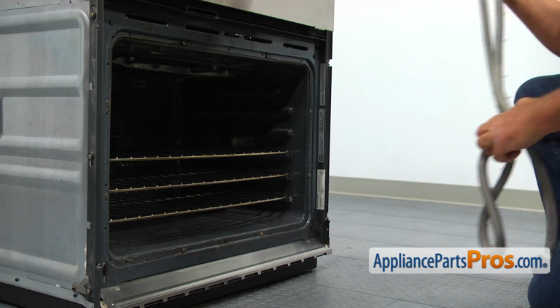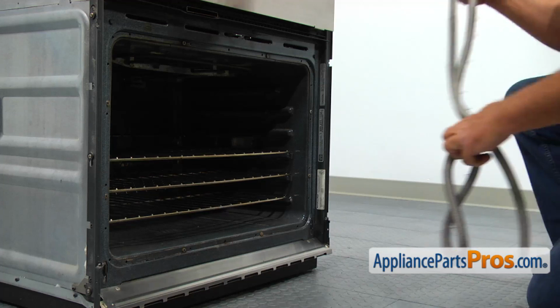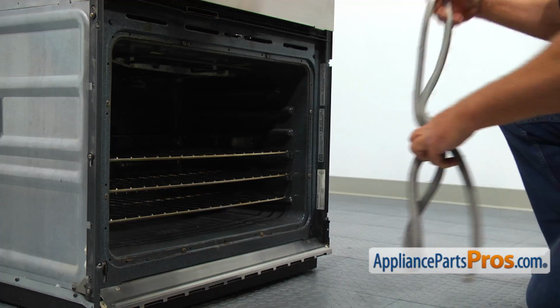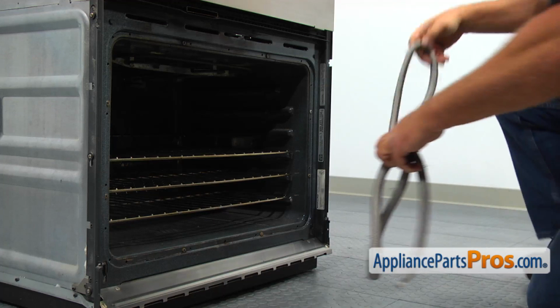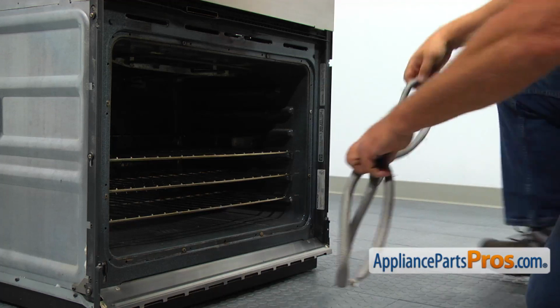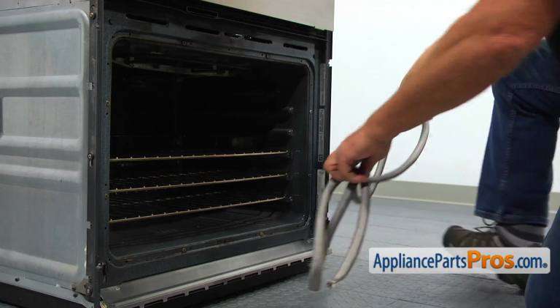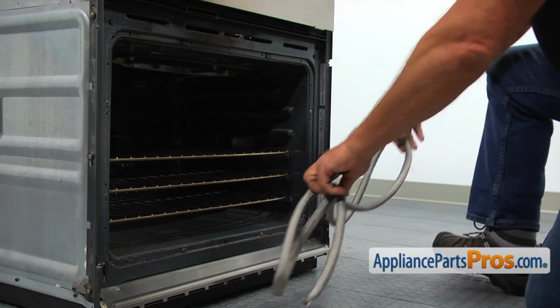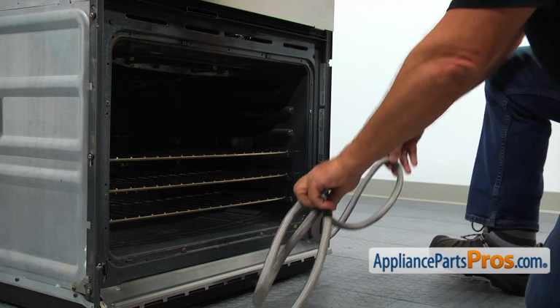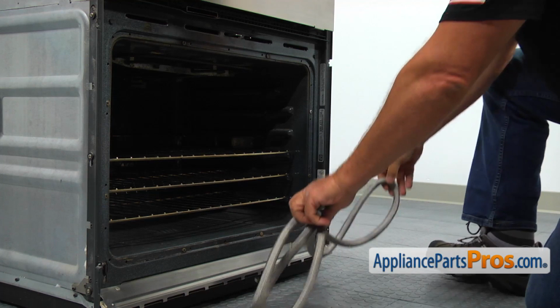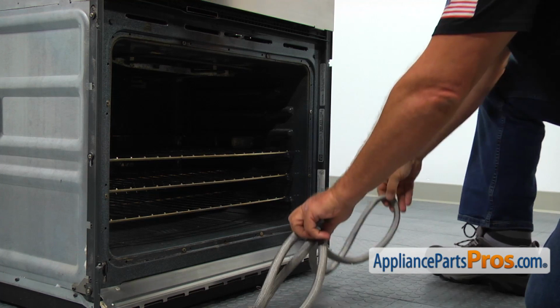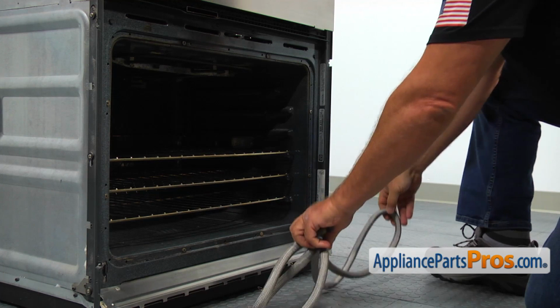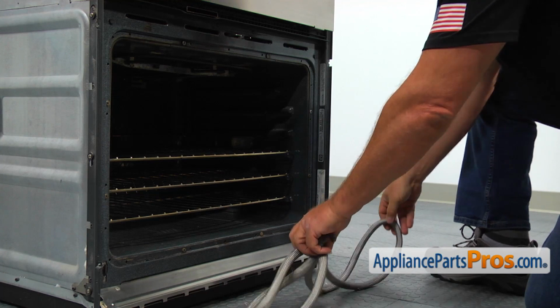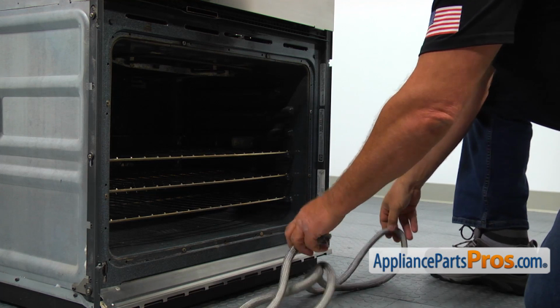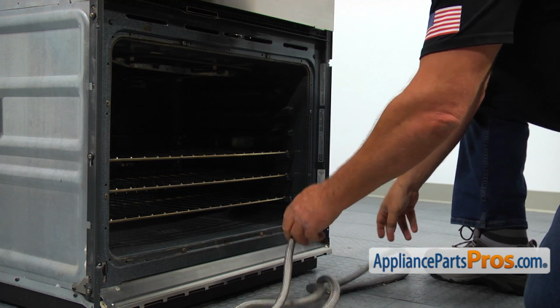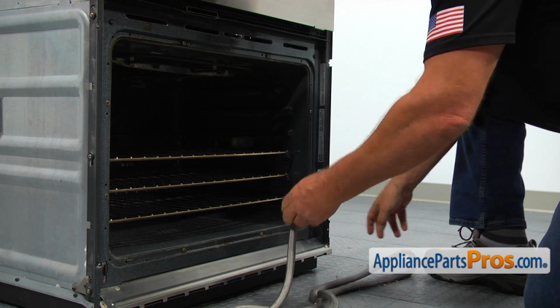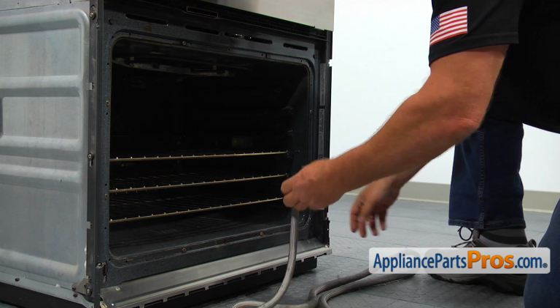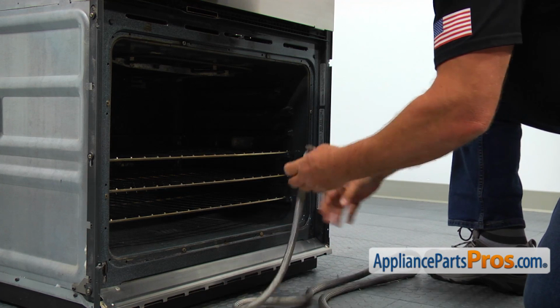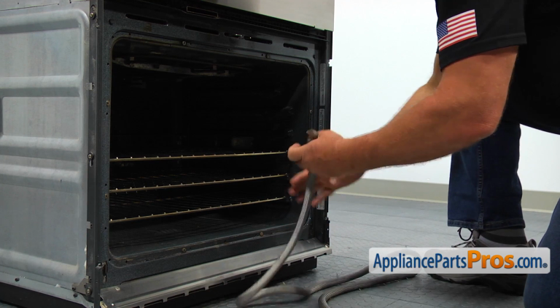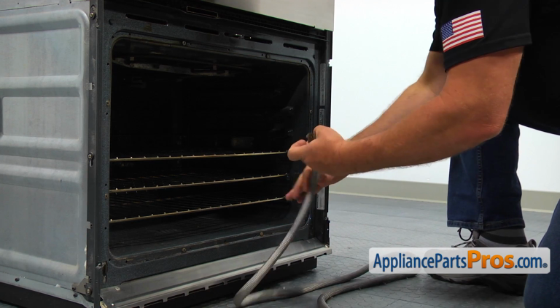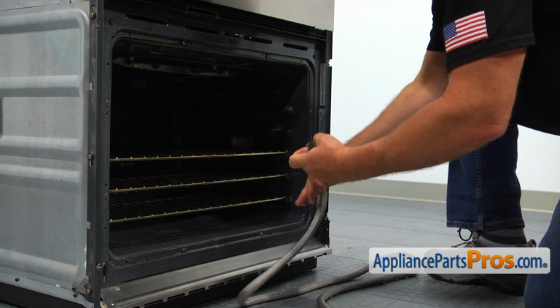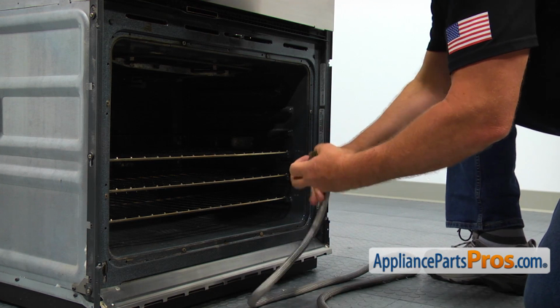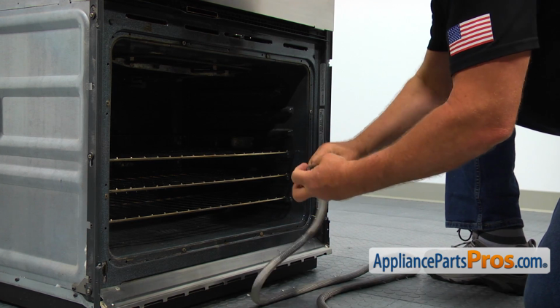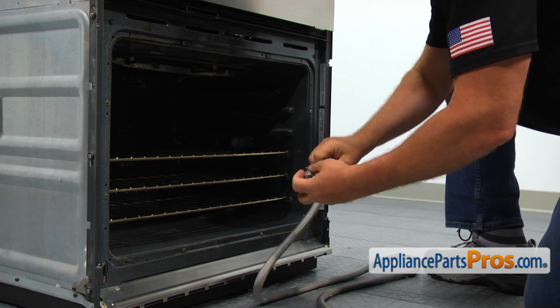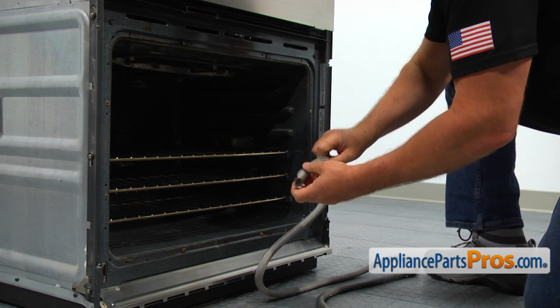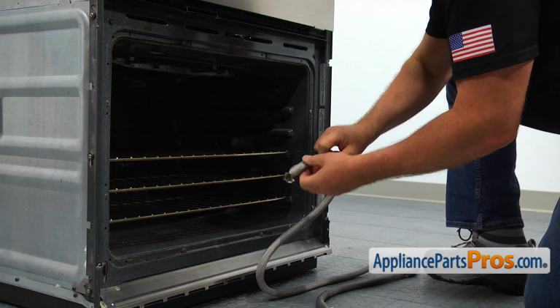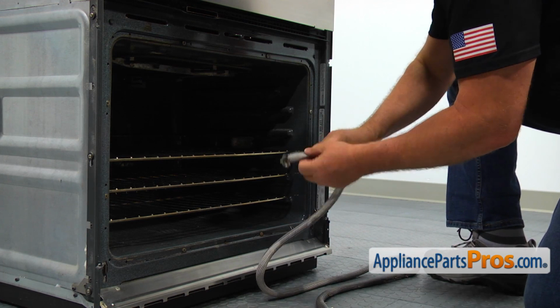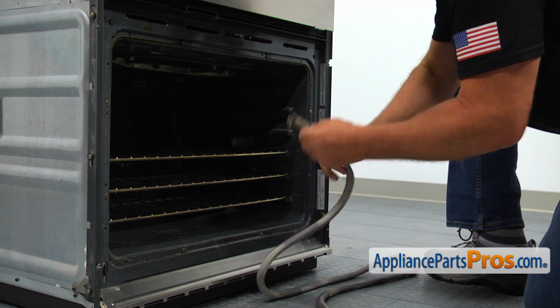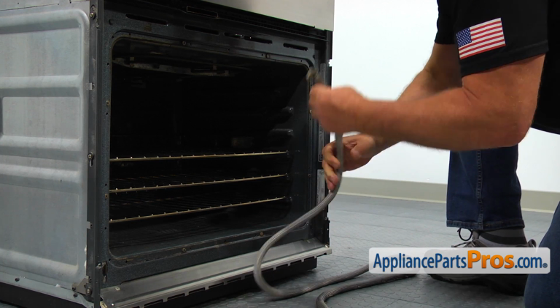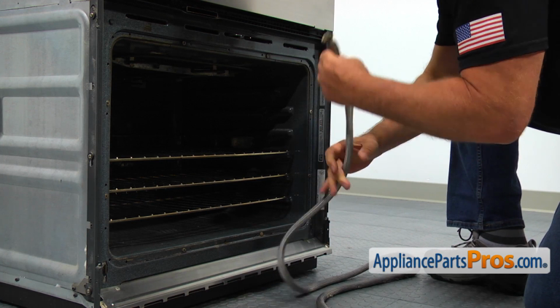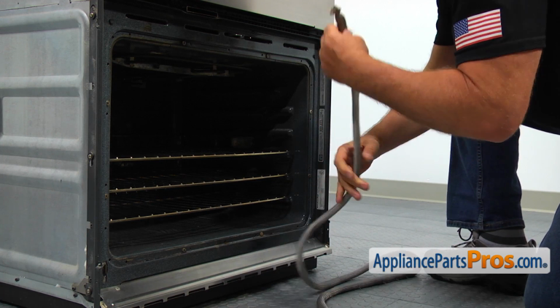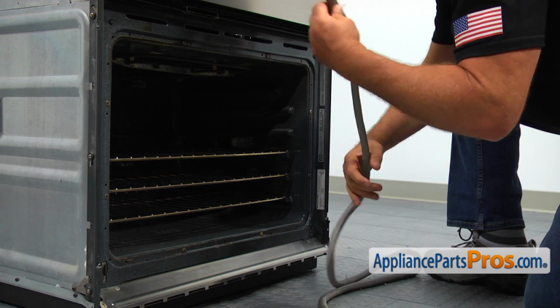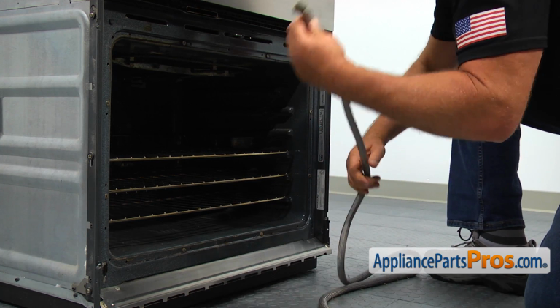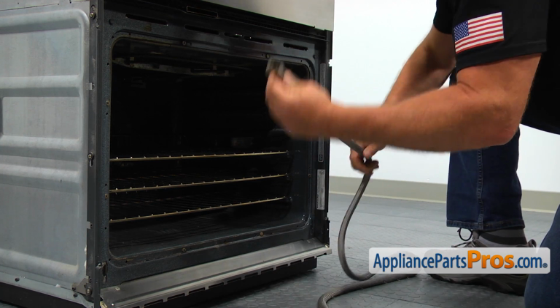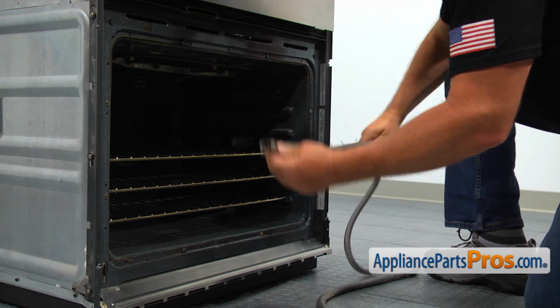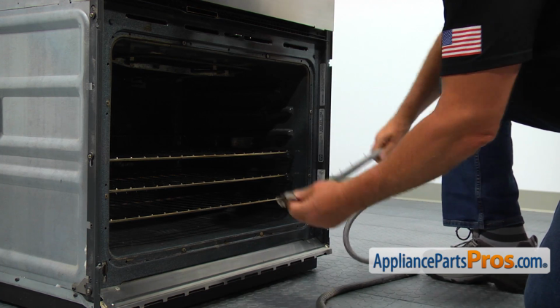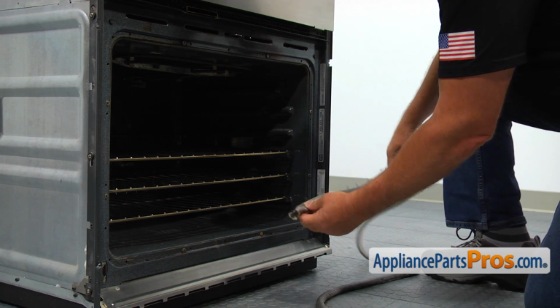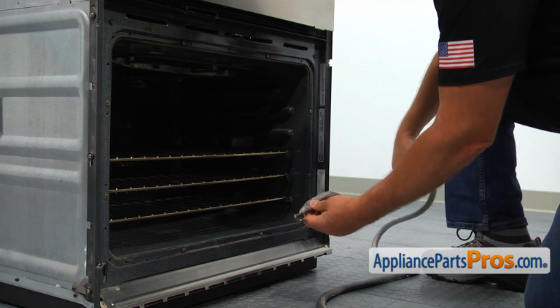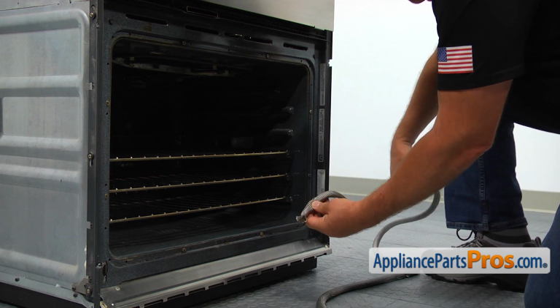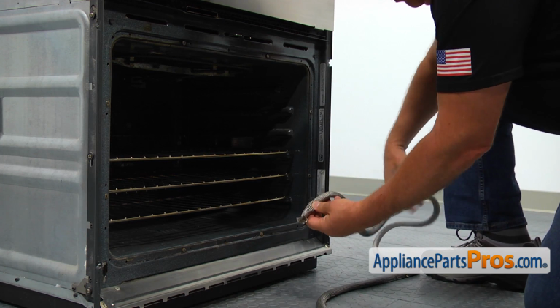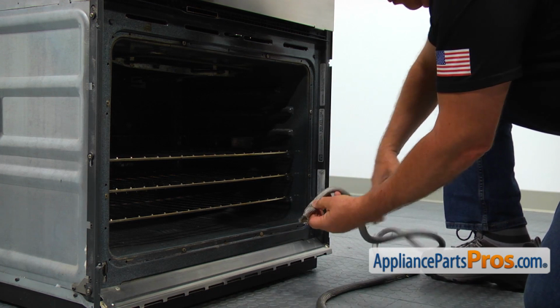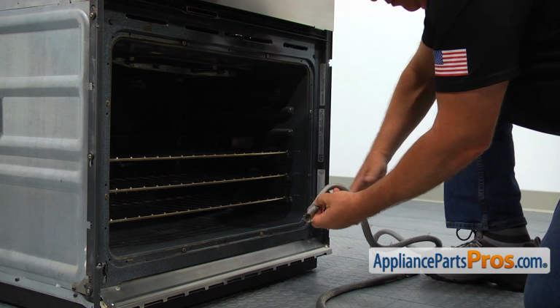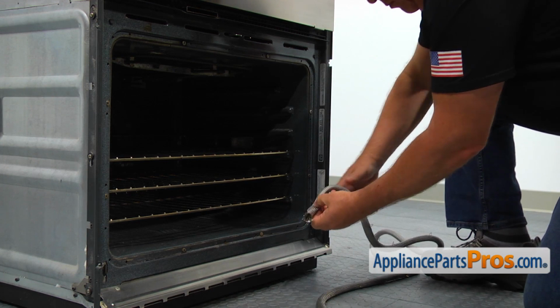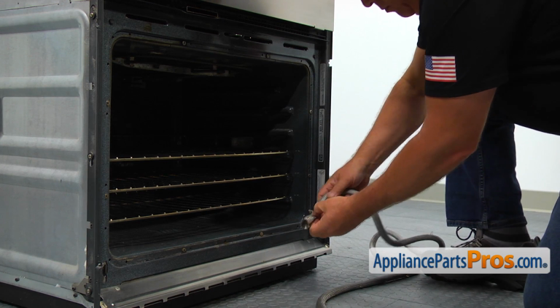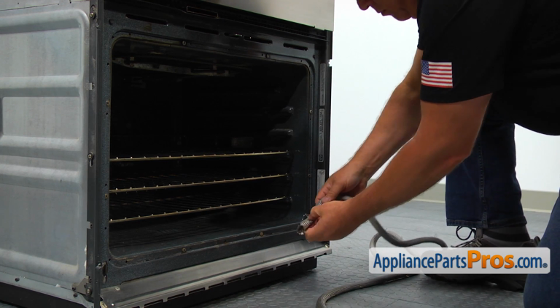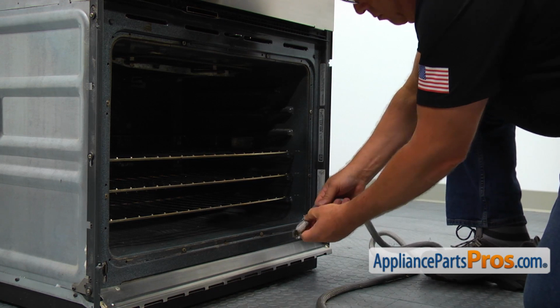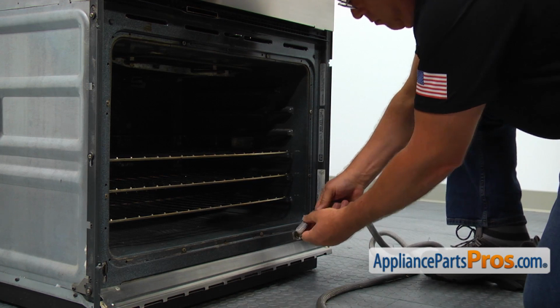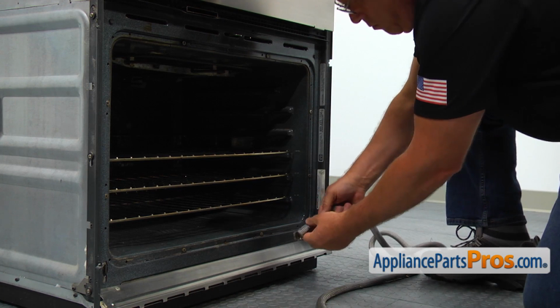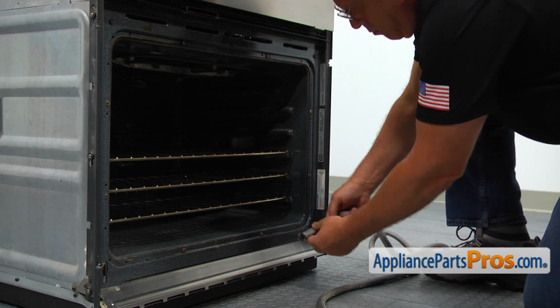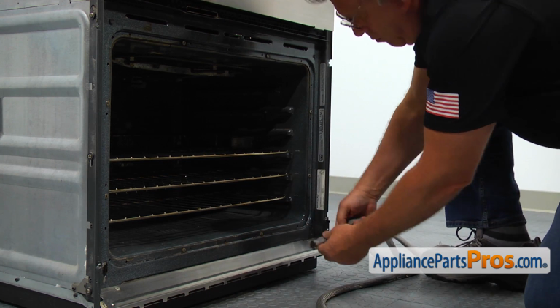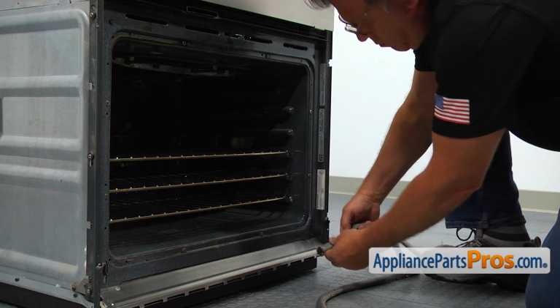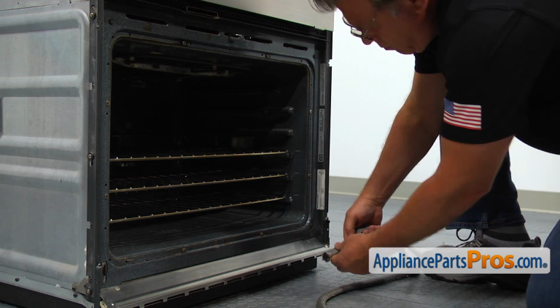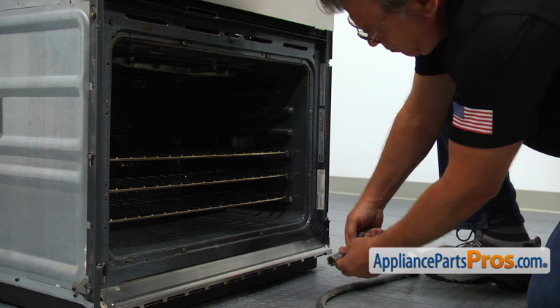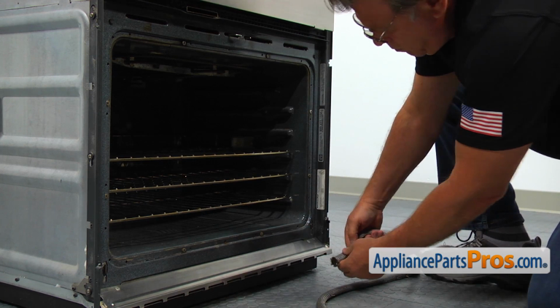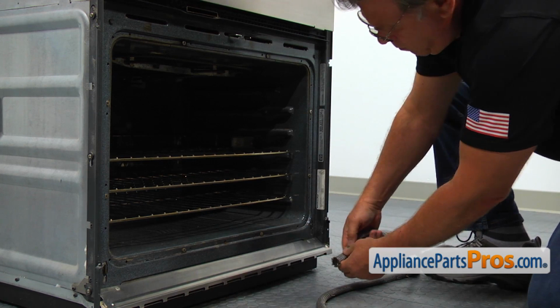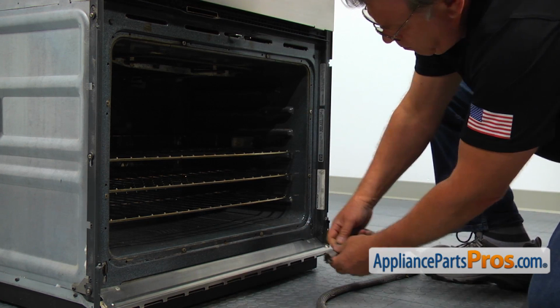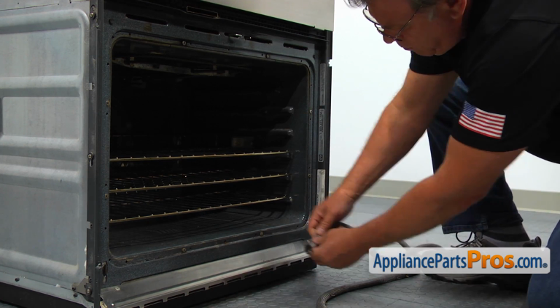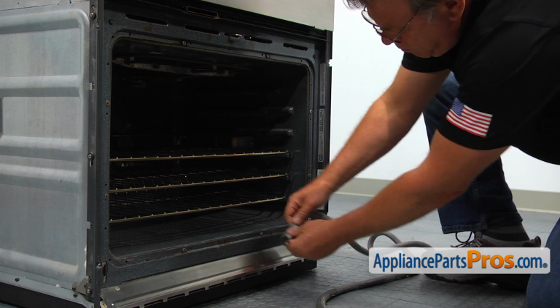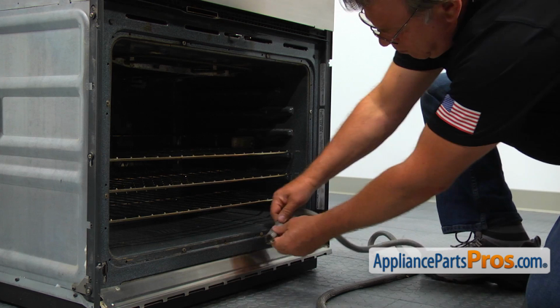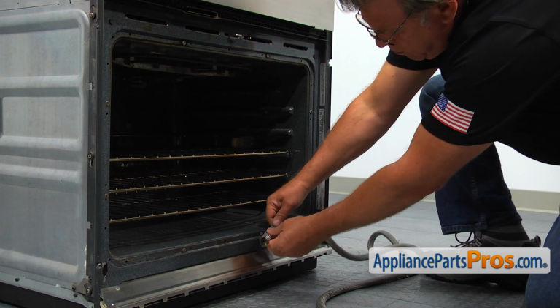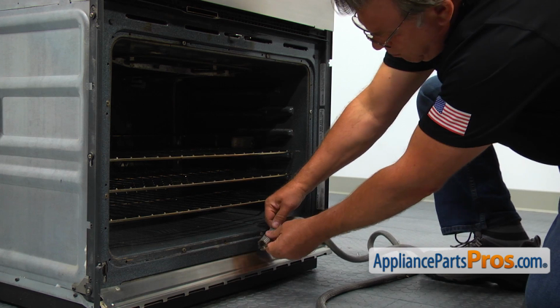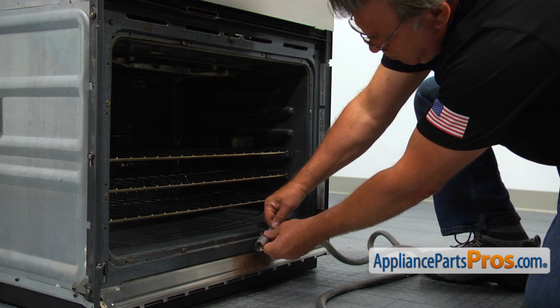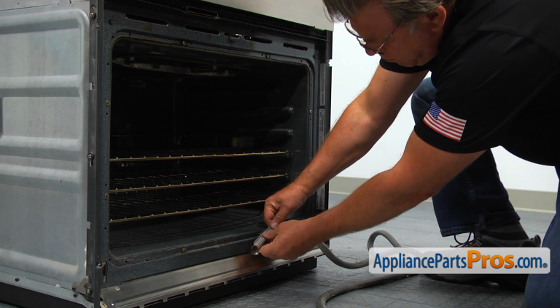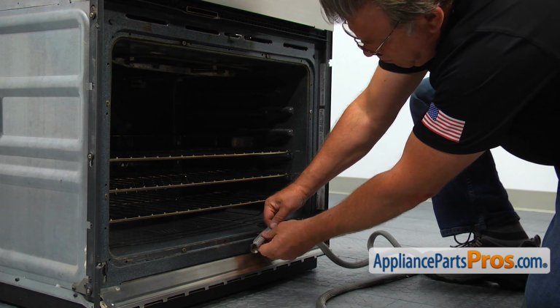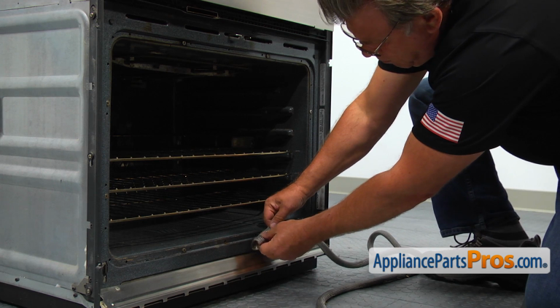Clip in the retaining clips into the holes in the door frame, one by one, until you clip in the last one.